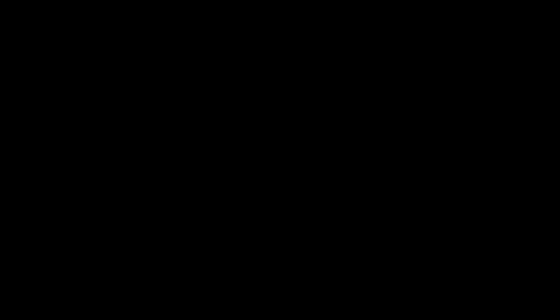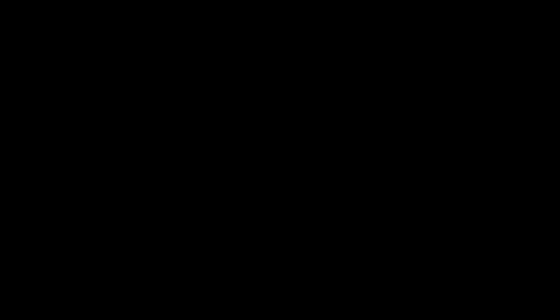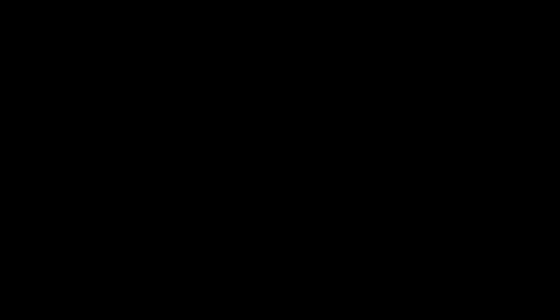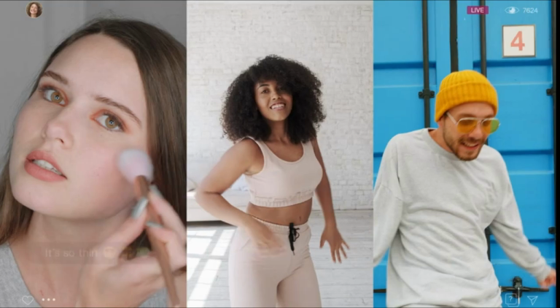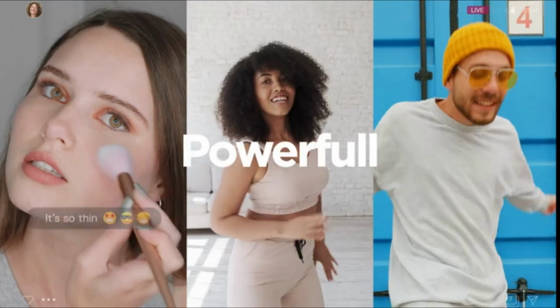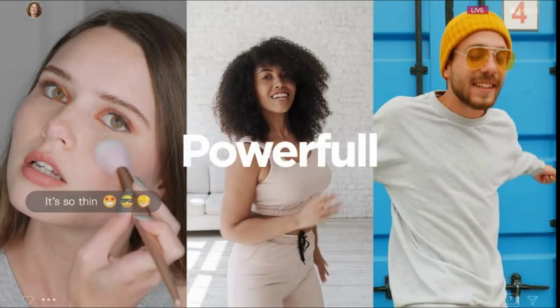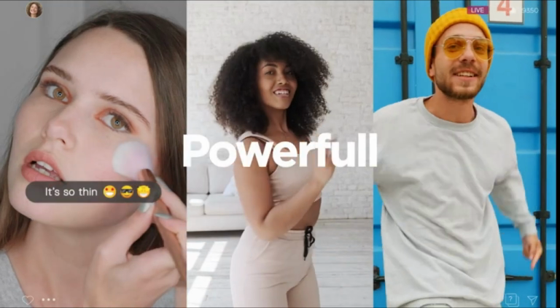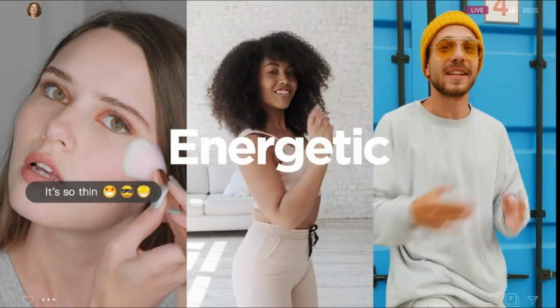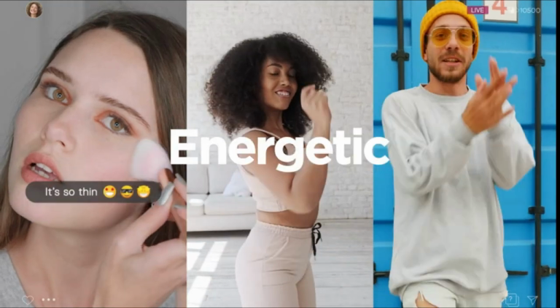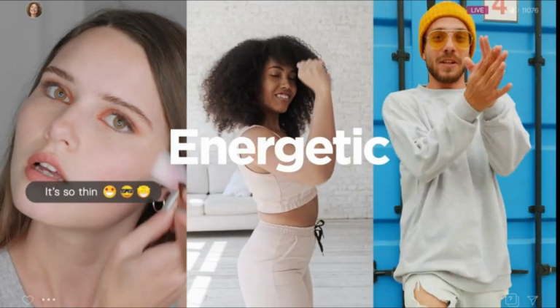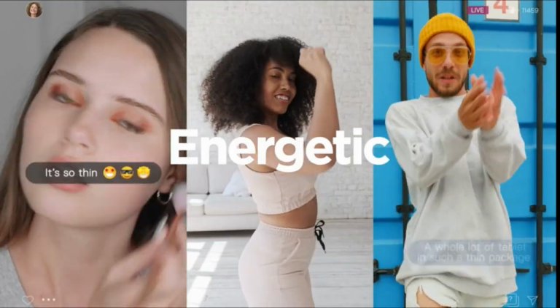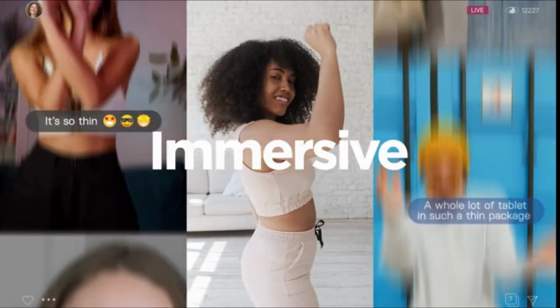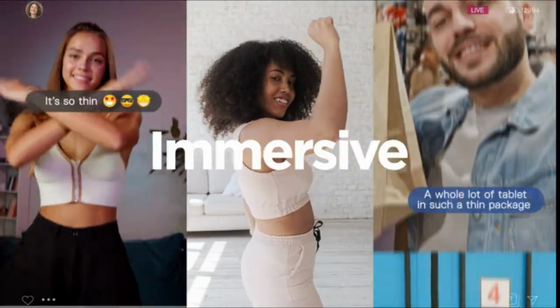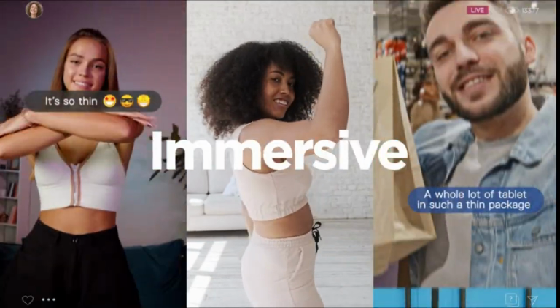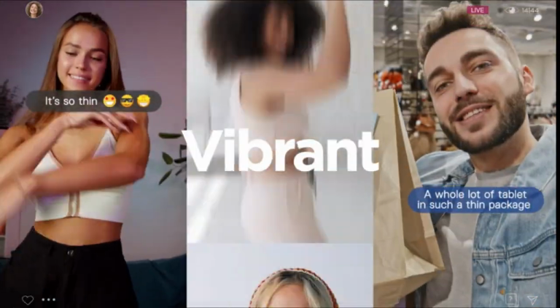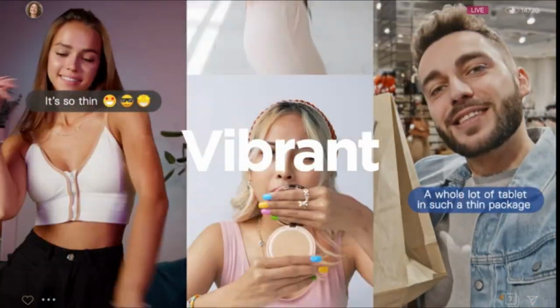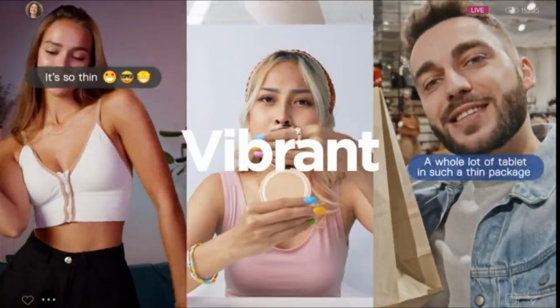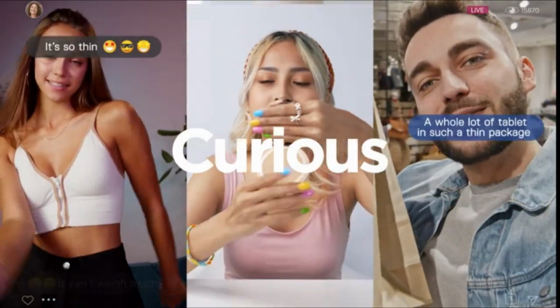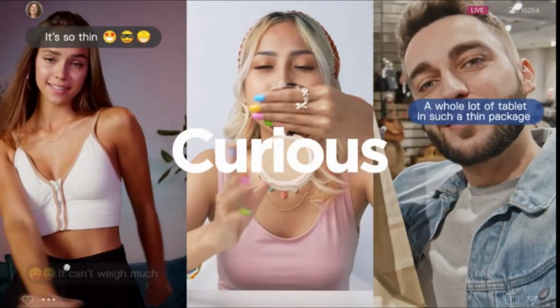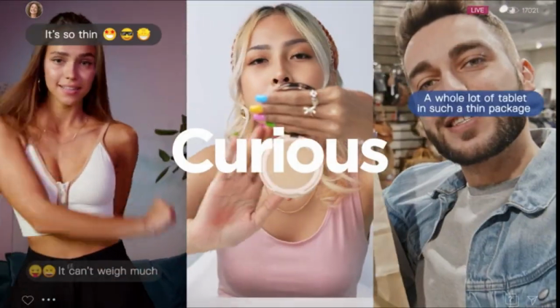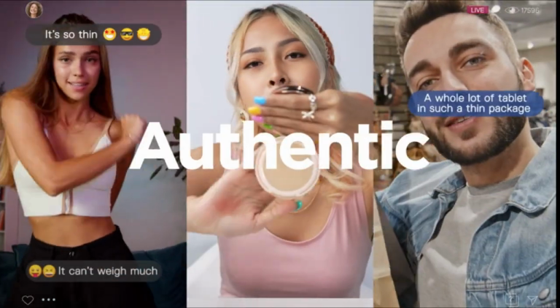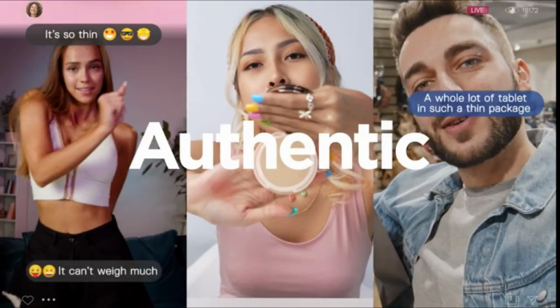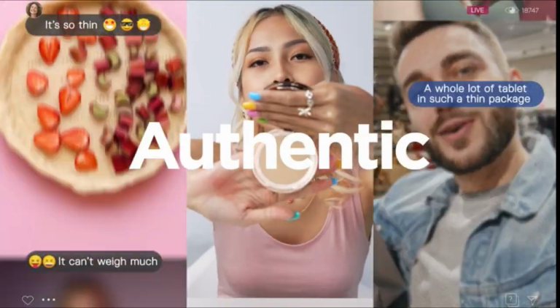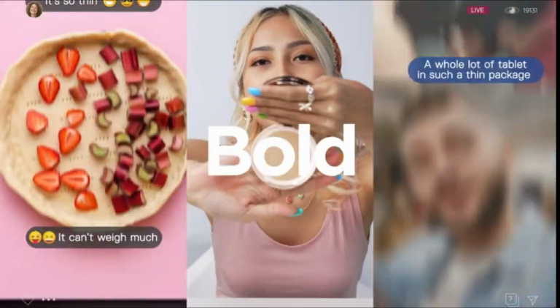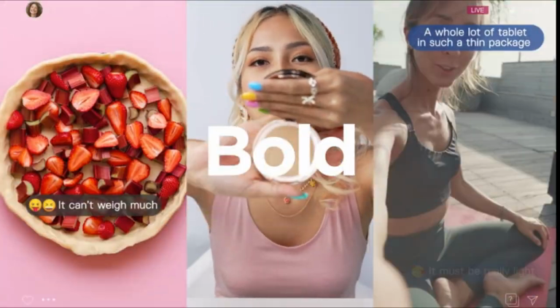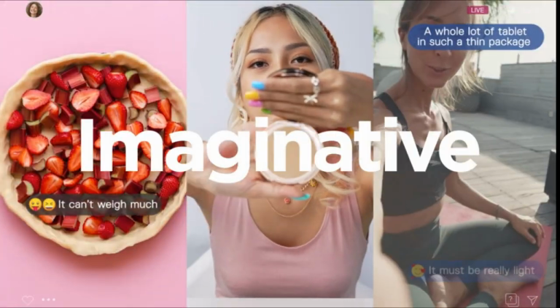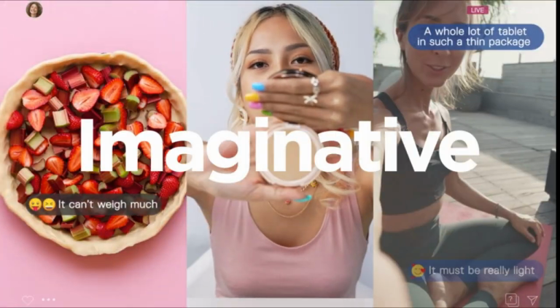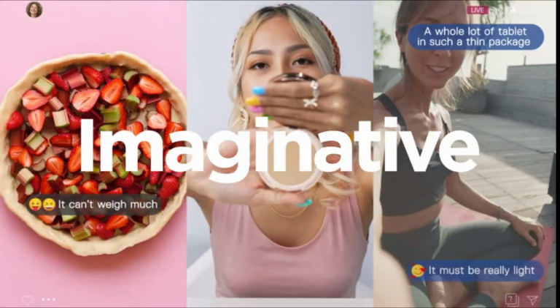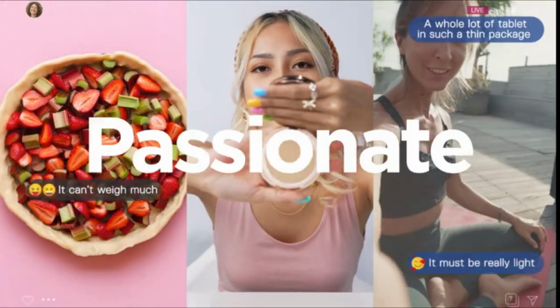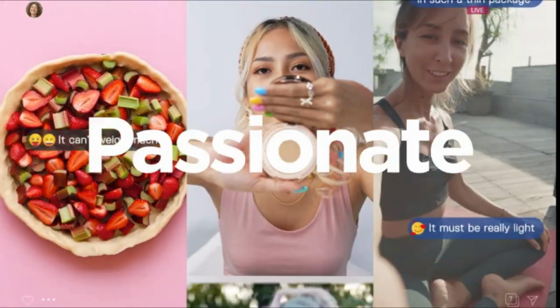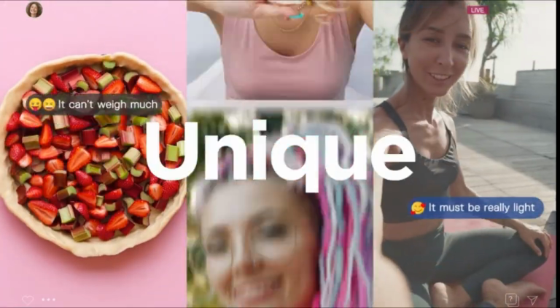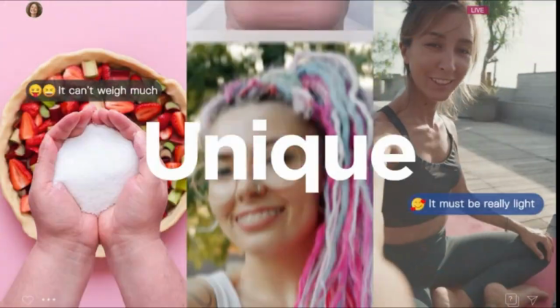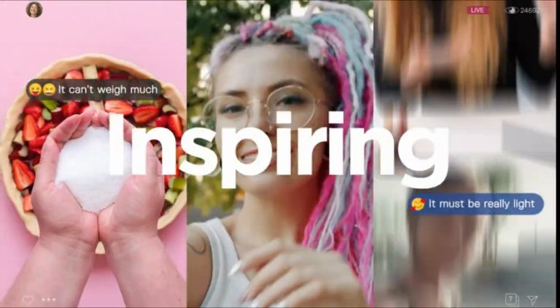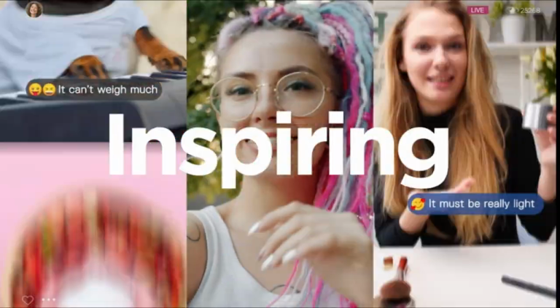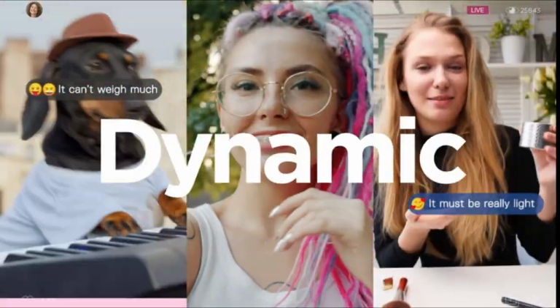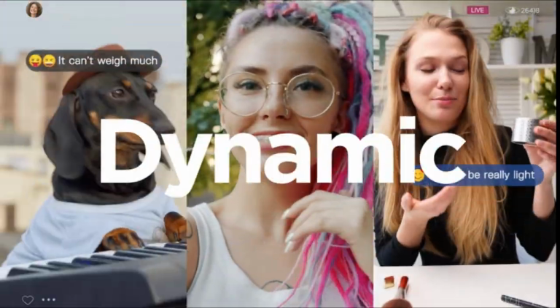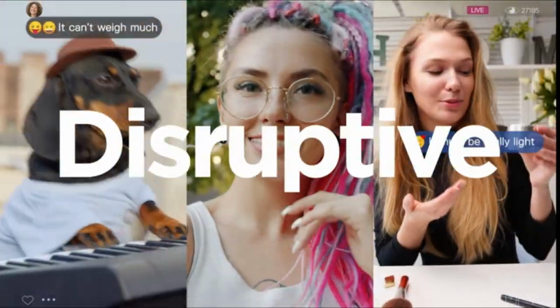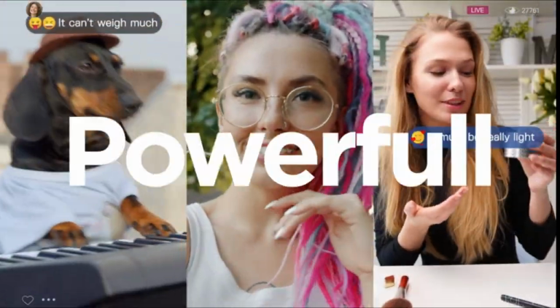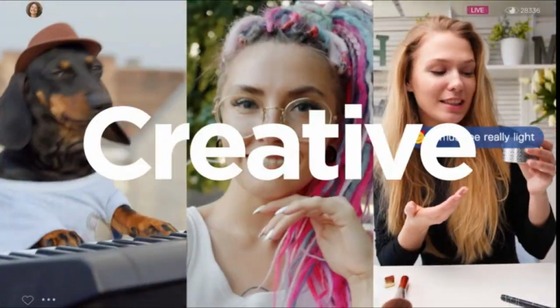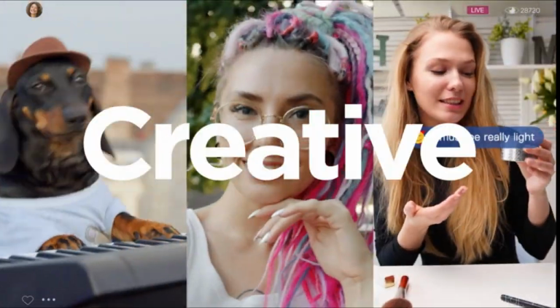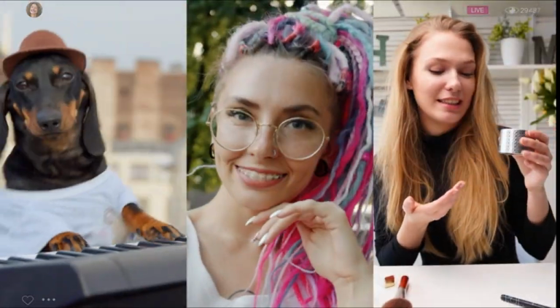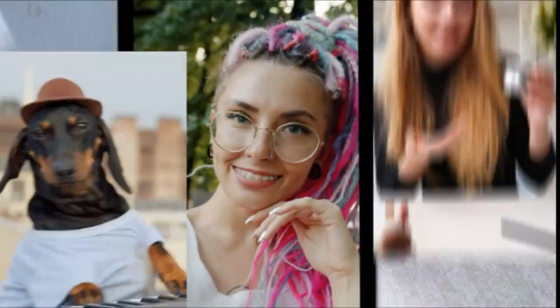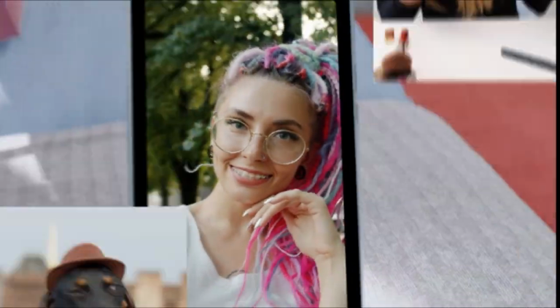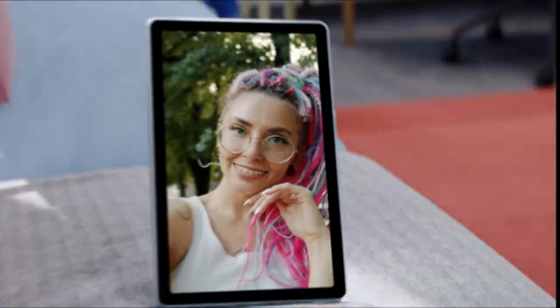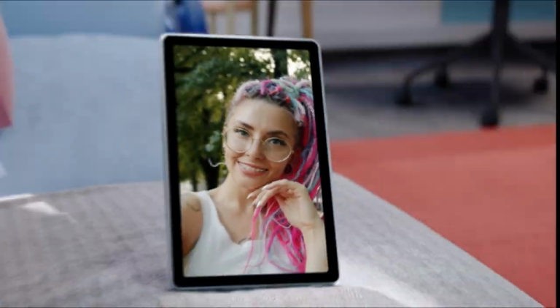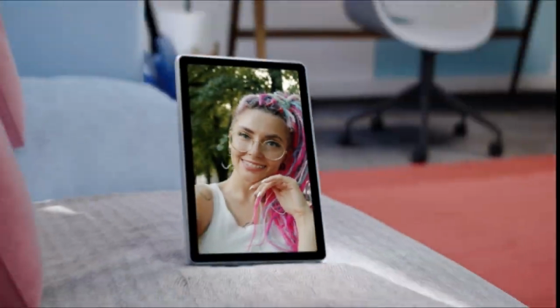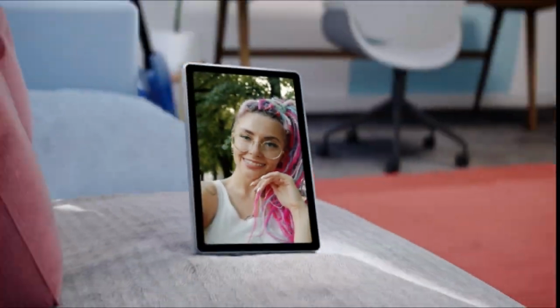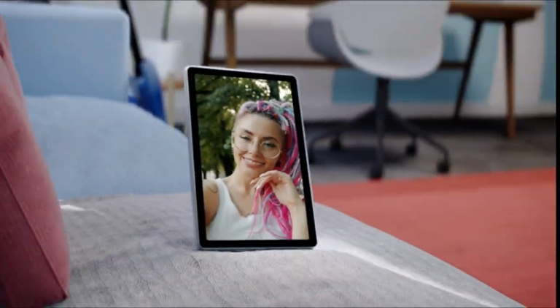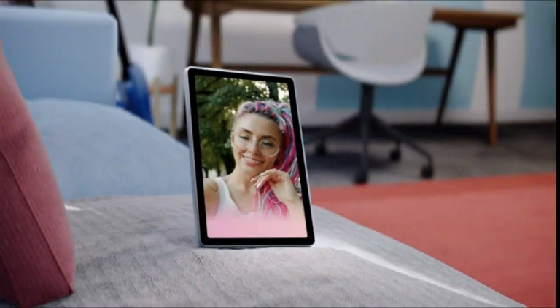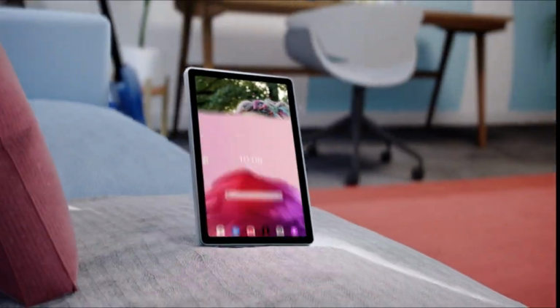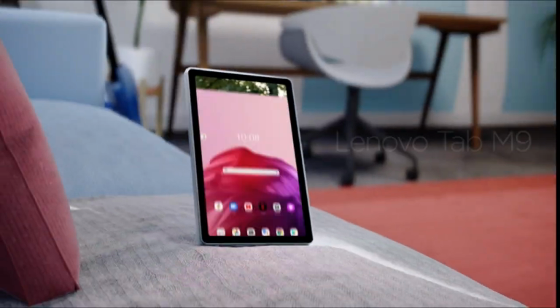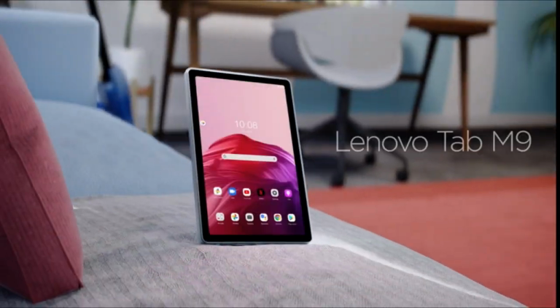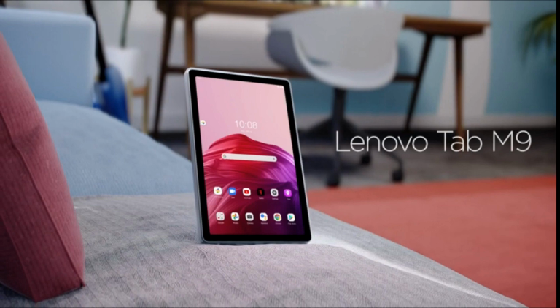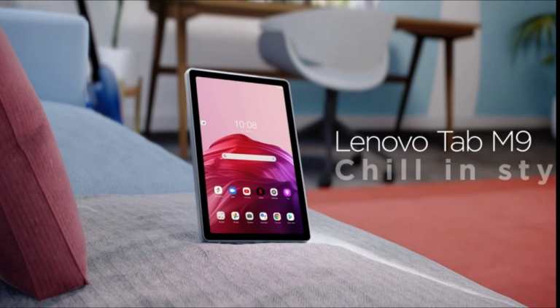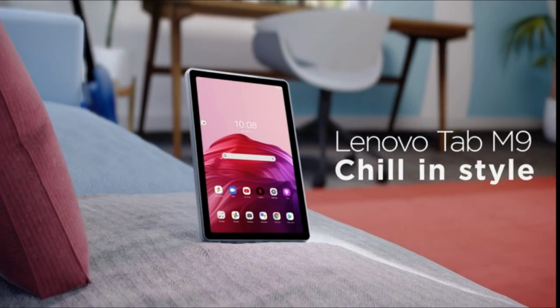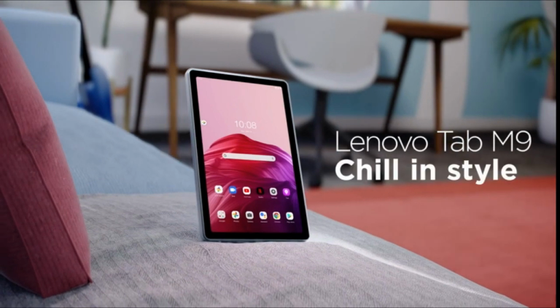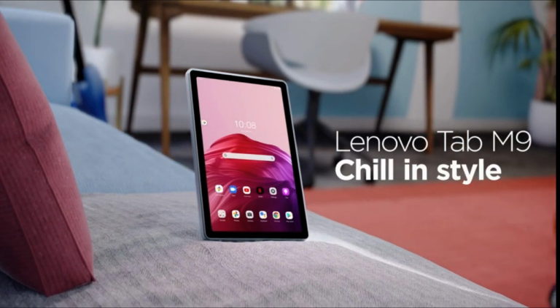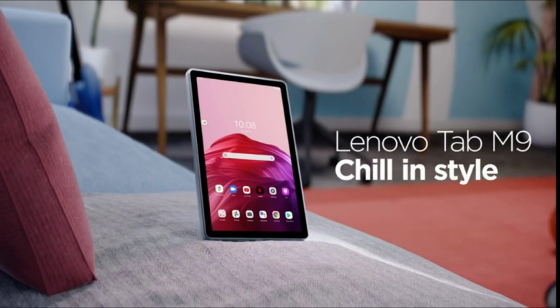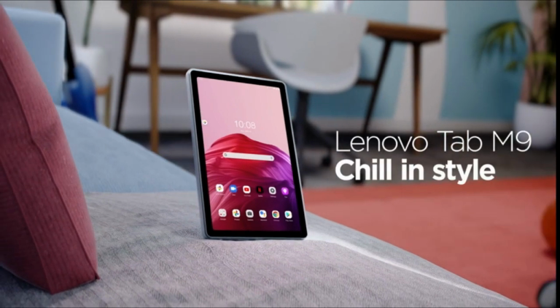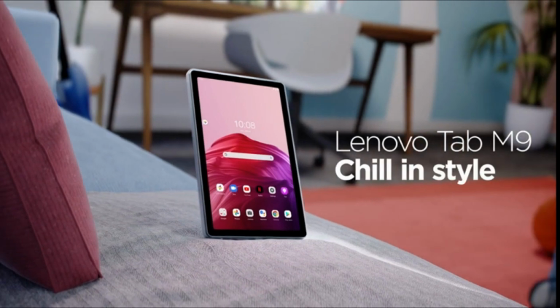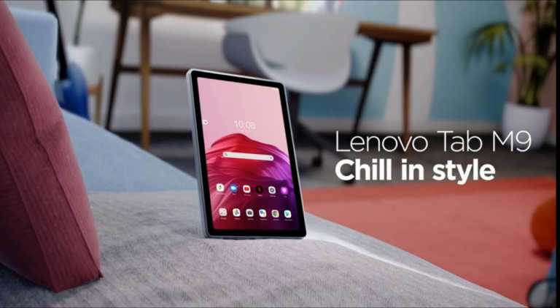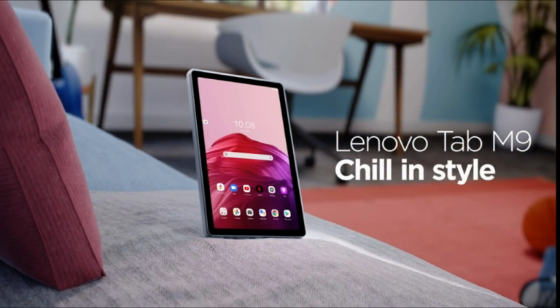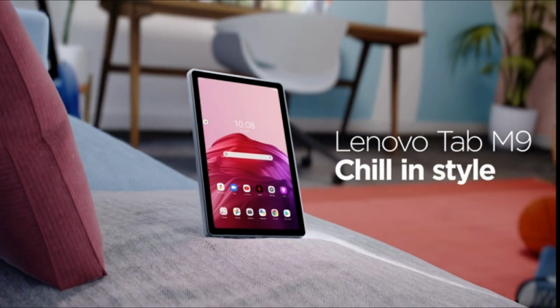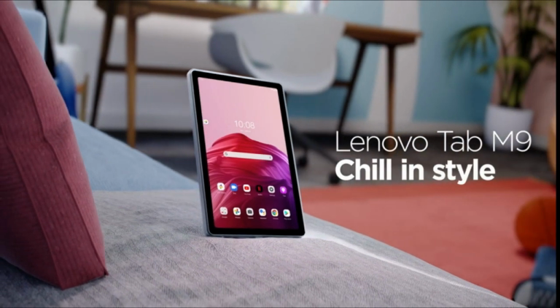Hi, what's up guys. In this video we will discuss the best Lenovo and Samsung tablets that you can buy on Amazon.